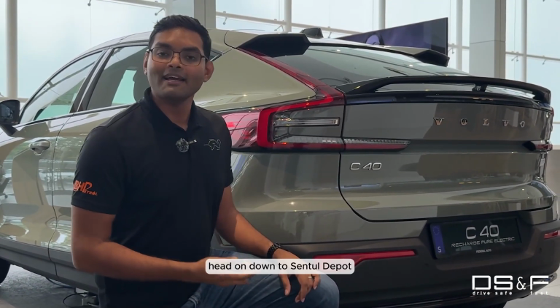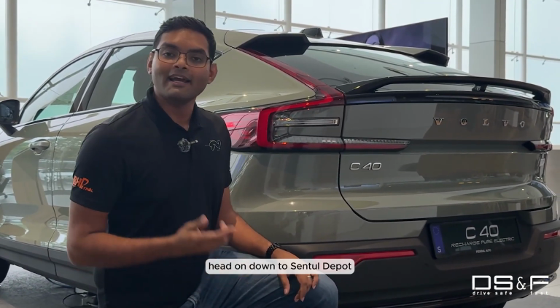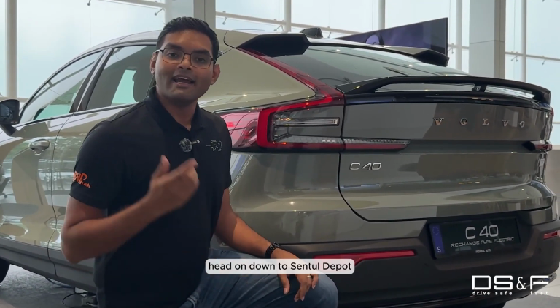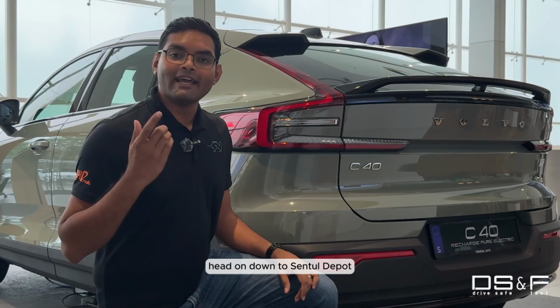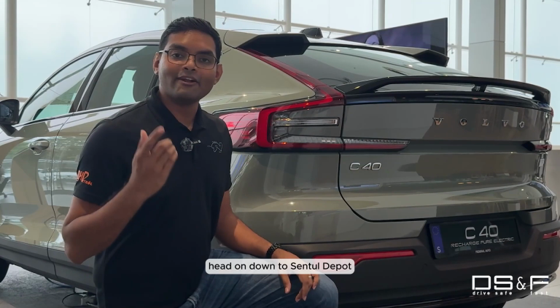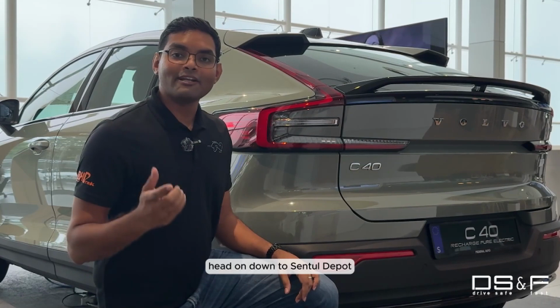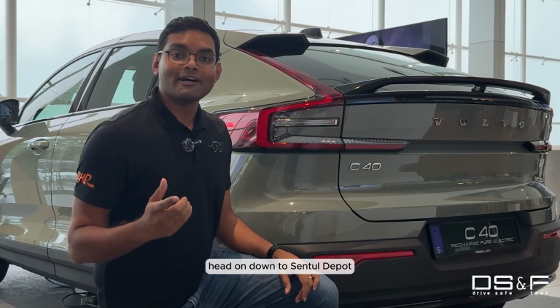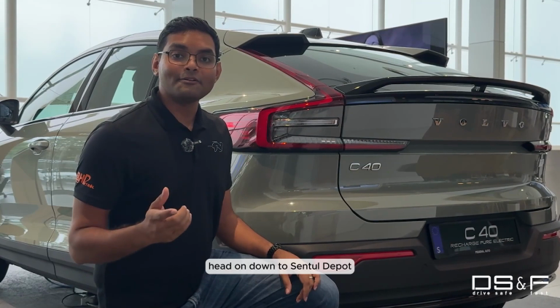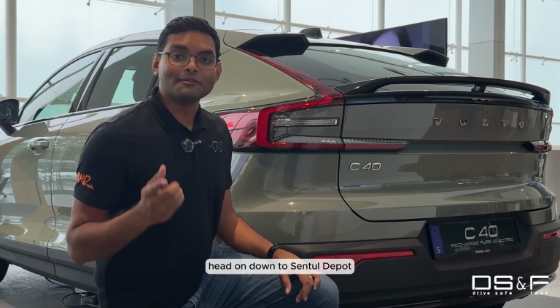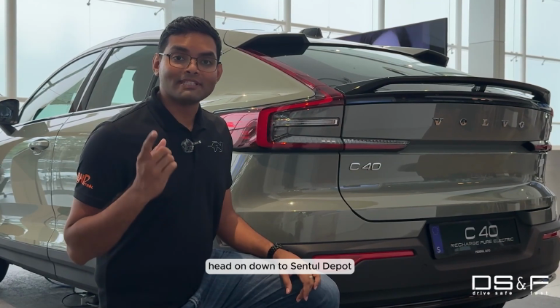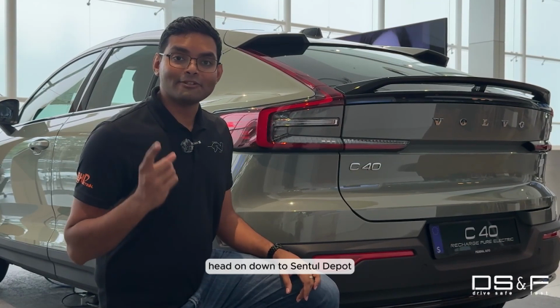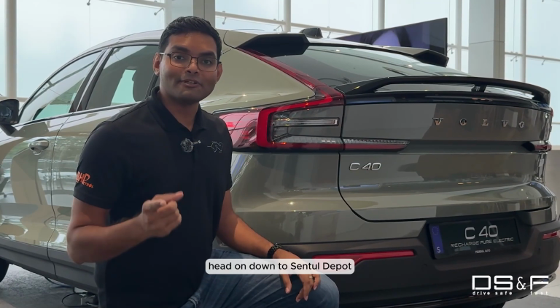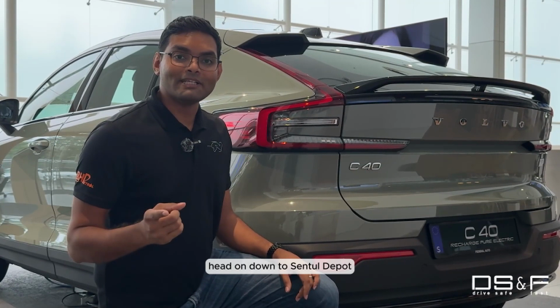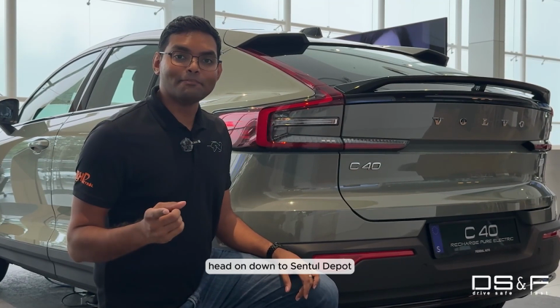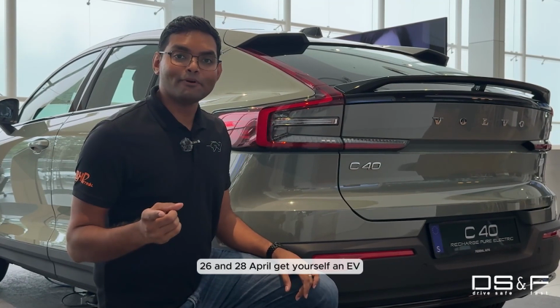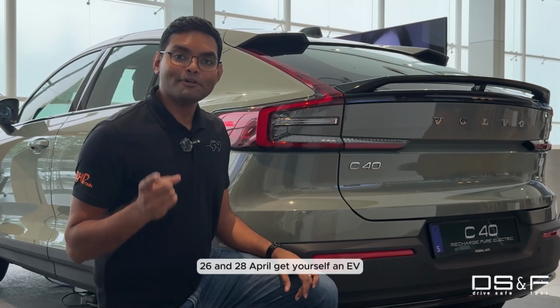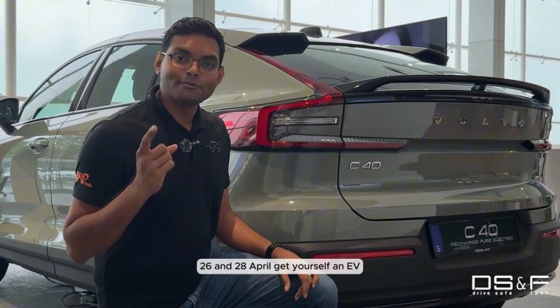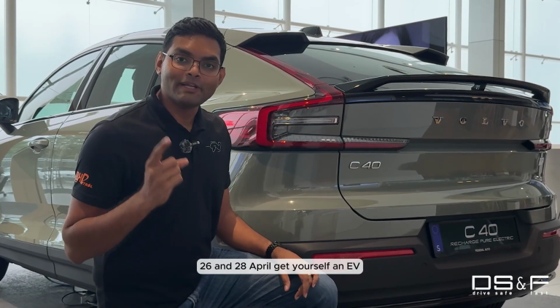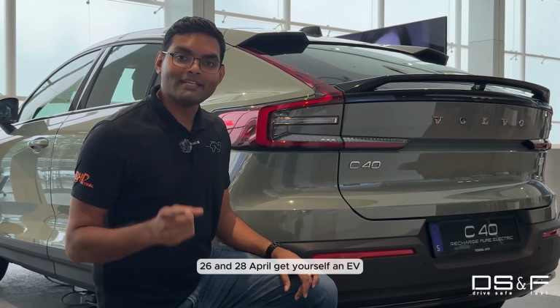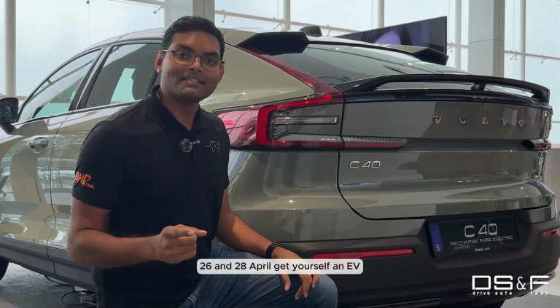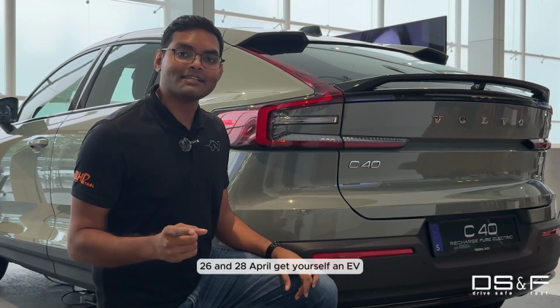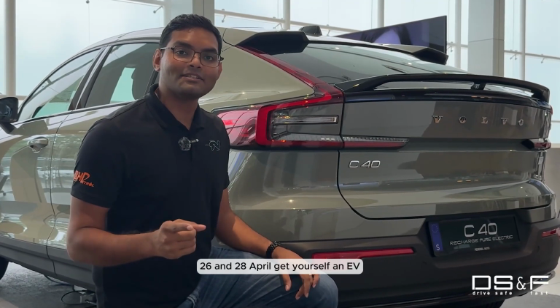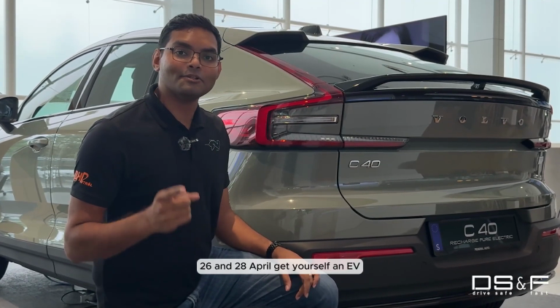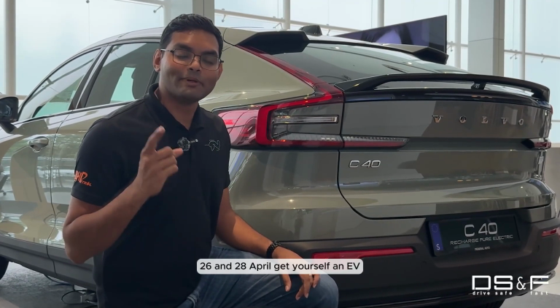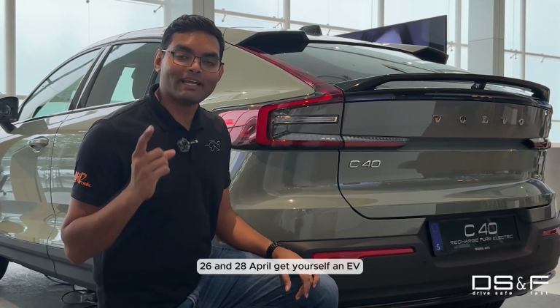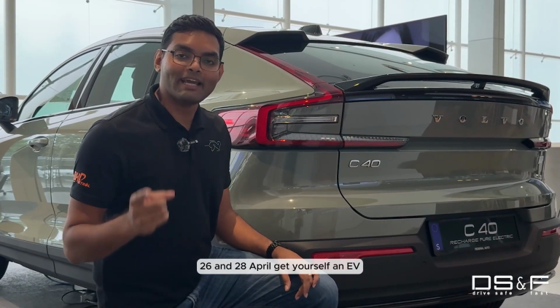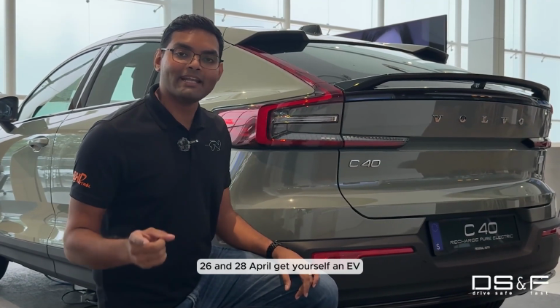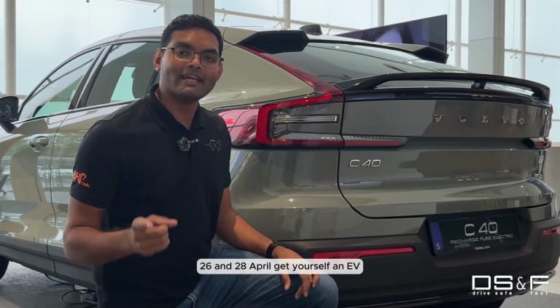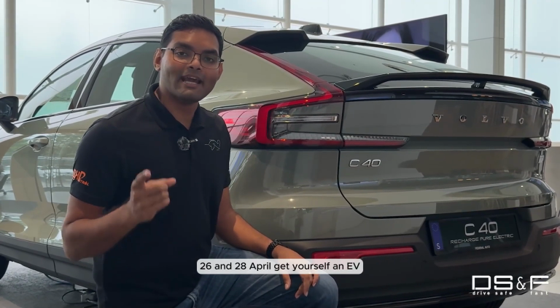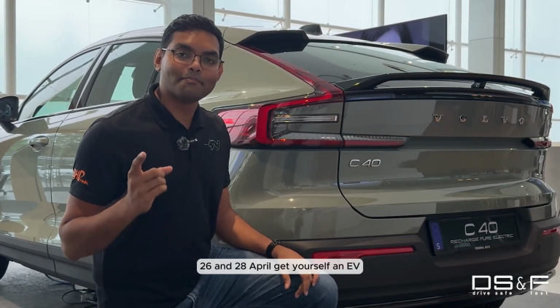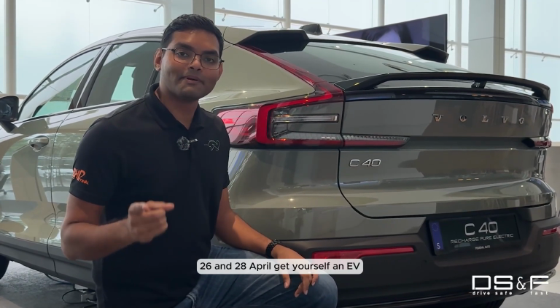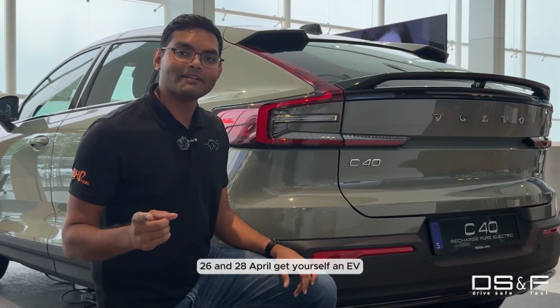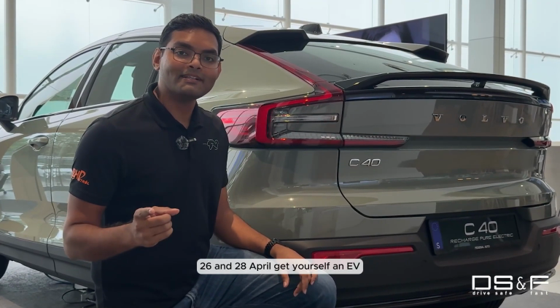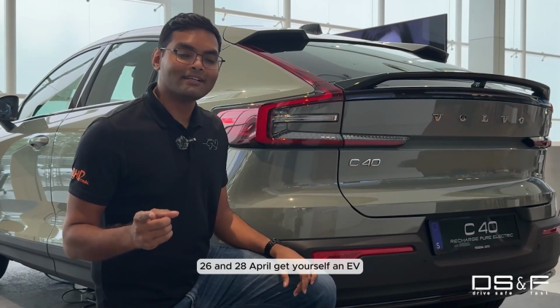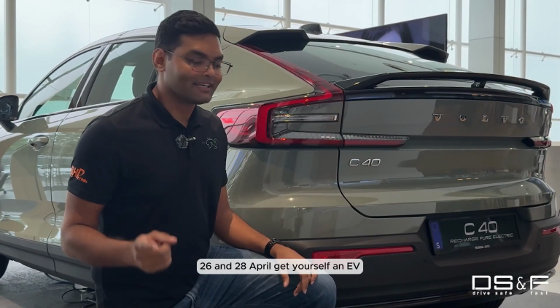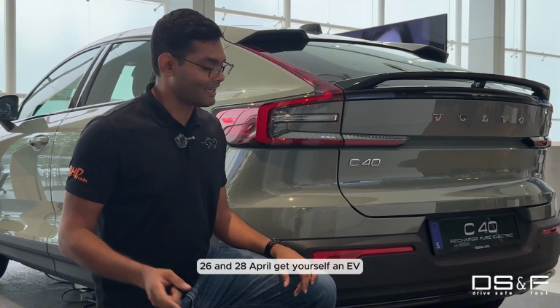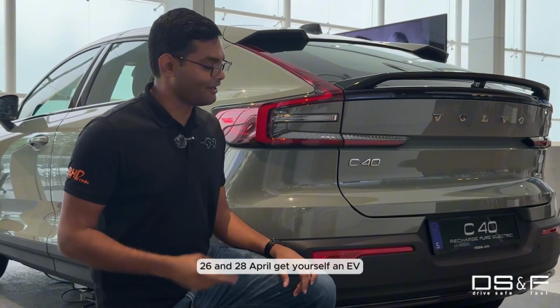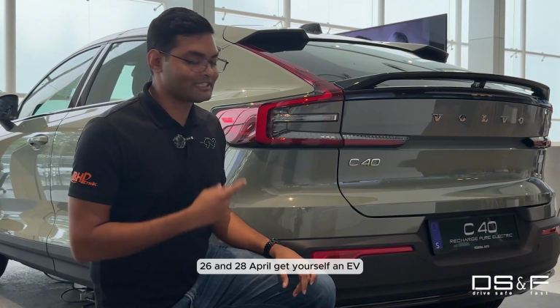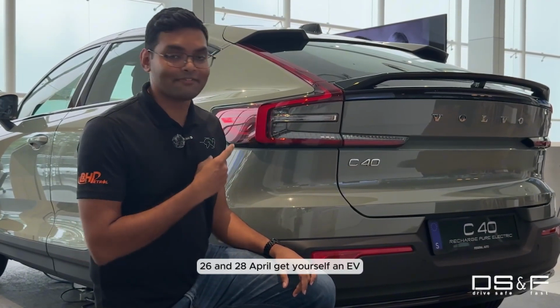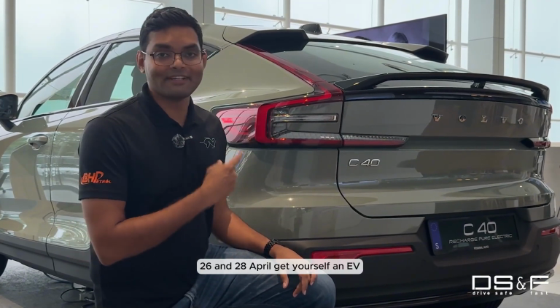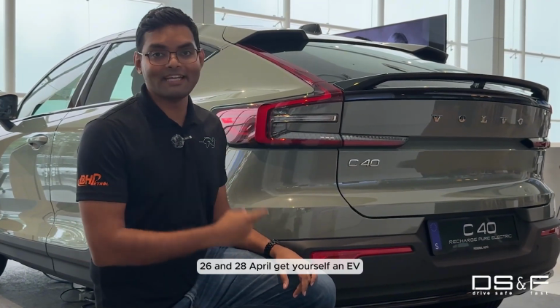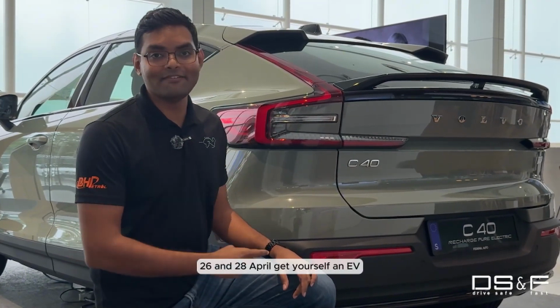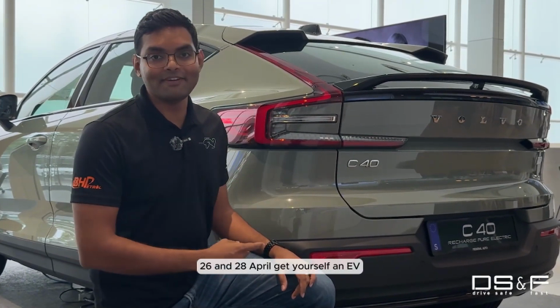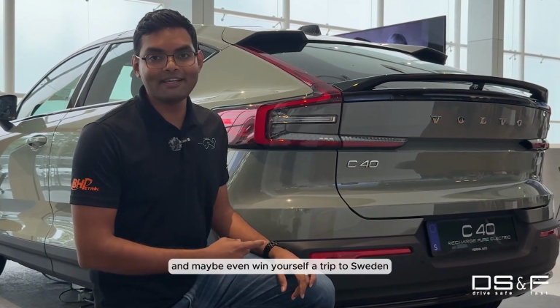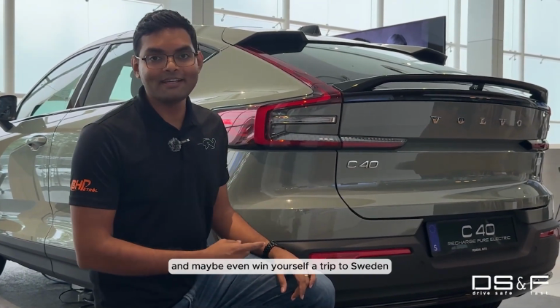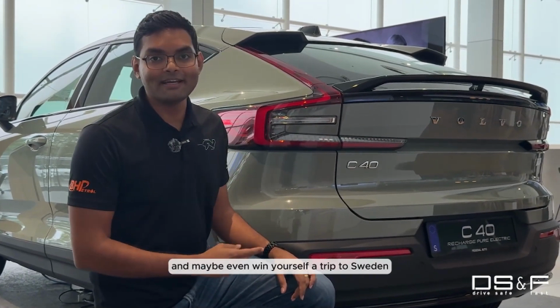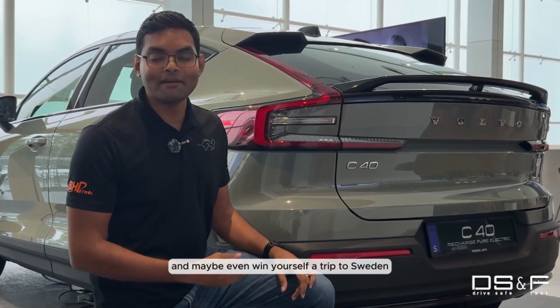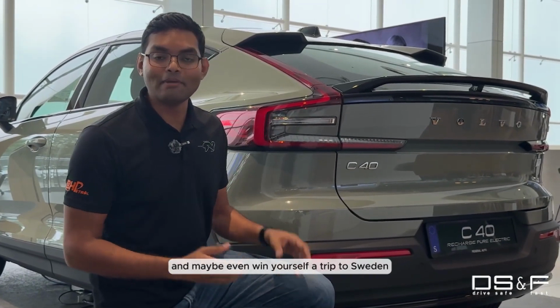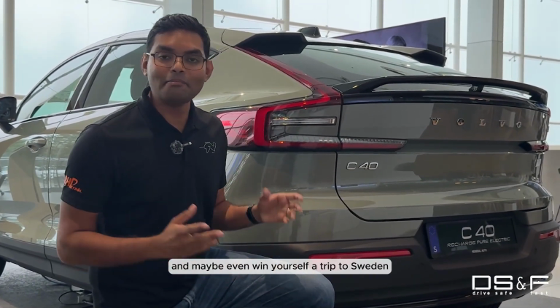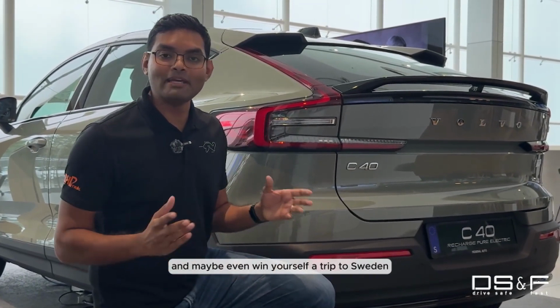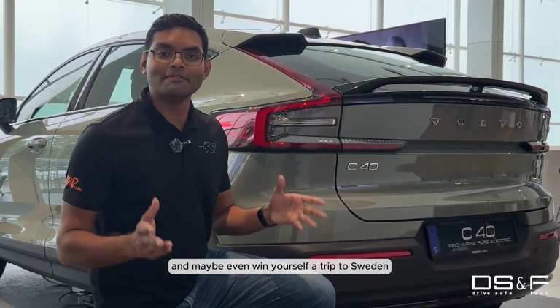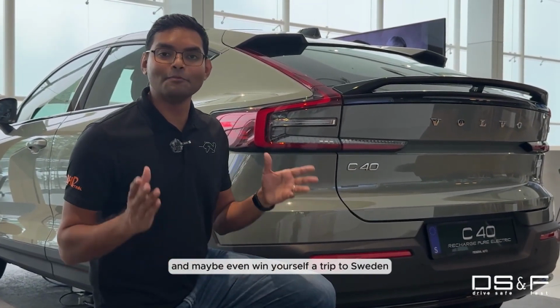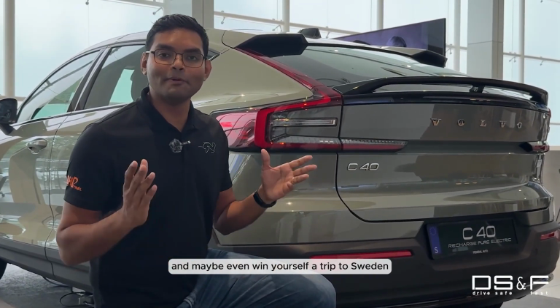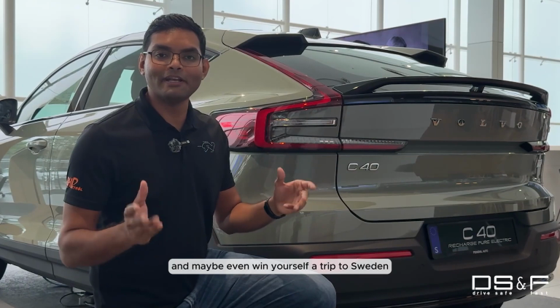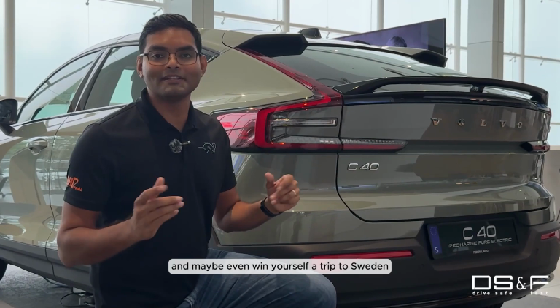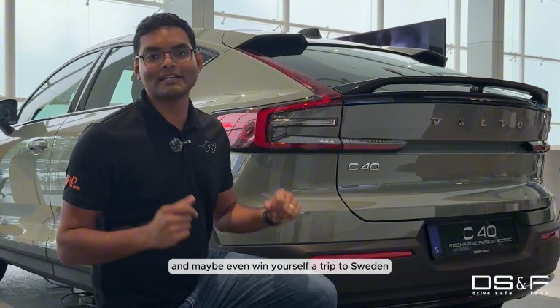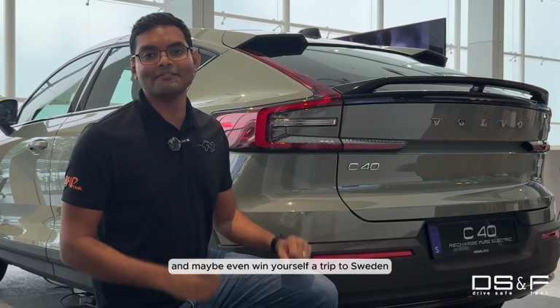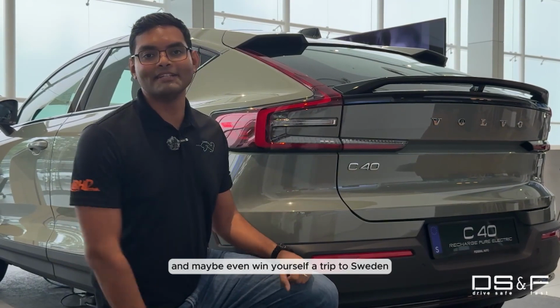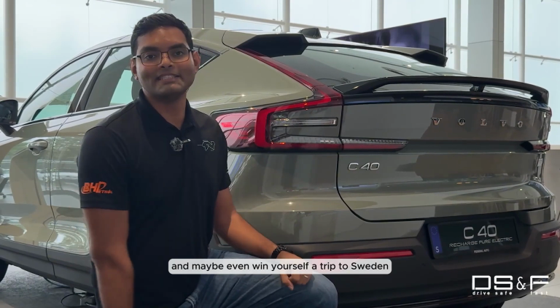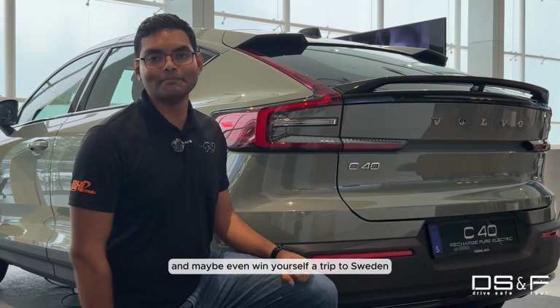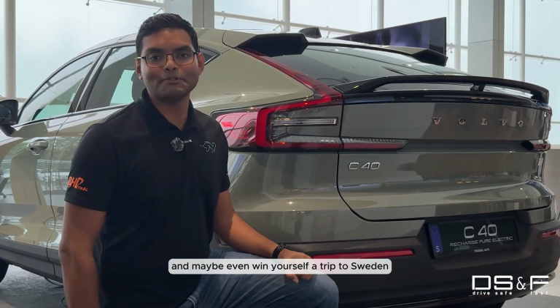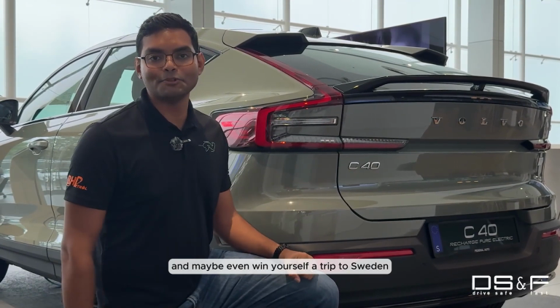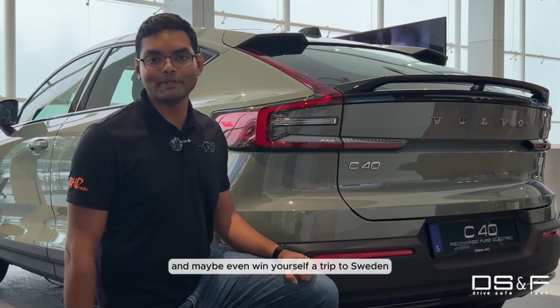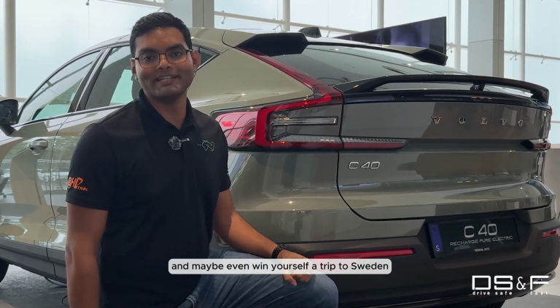Head on down to Central Depot, 26 to 28 April. Get yourself an EV and maybe even win yourself a trip to Sweden.